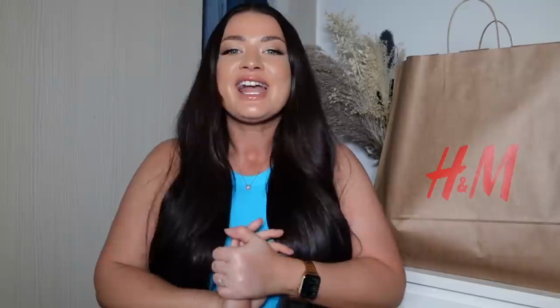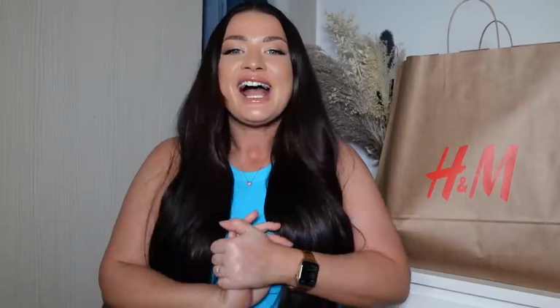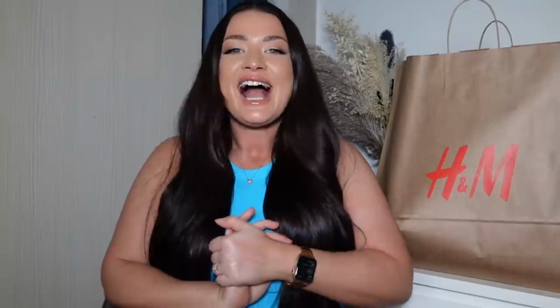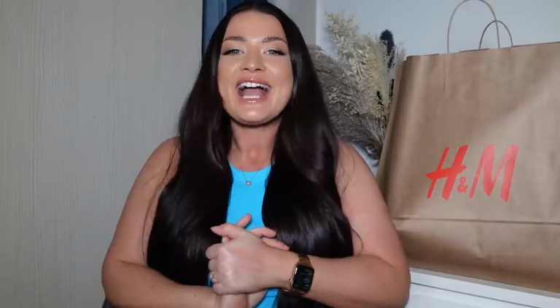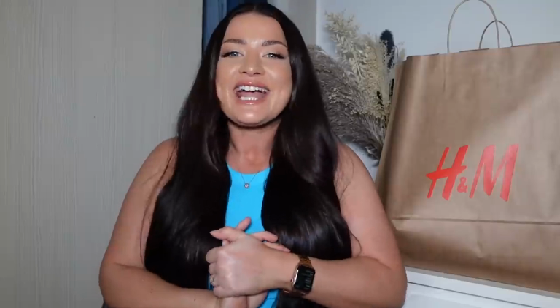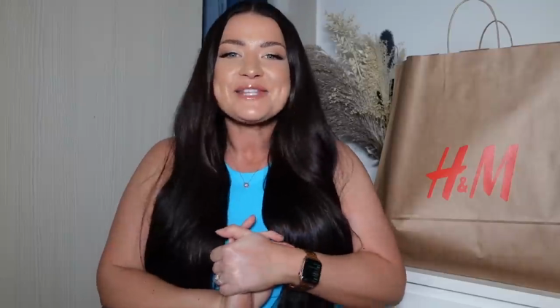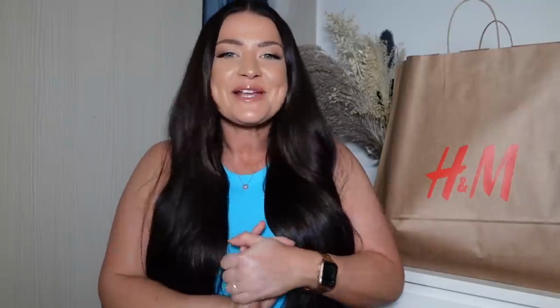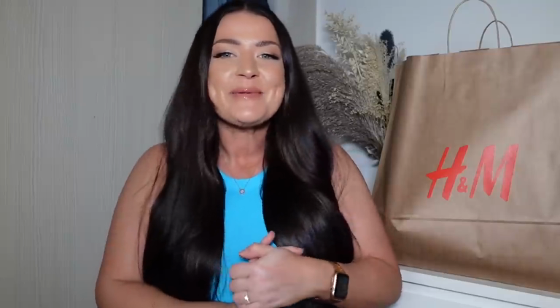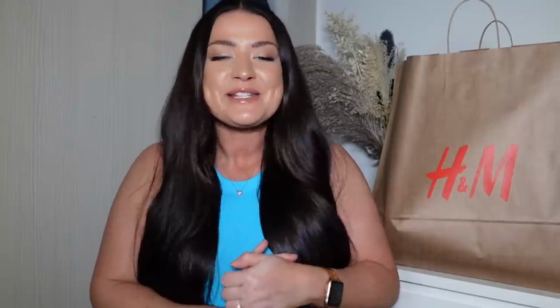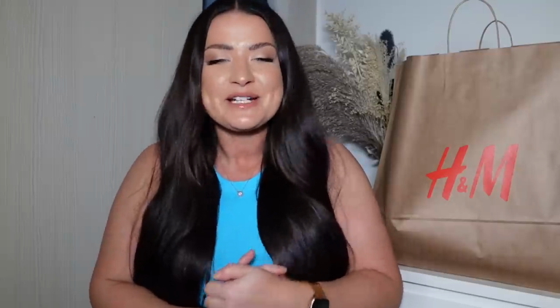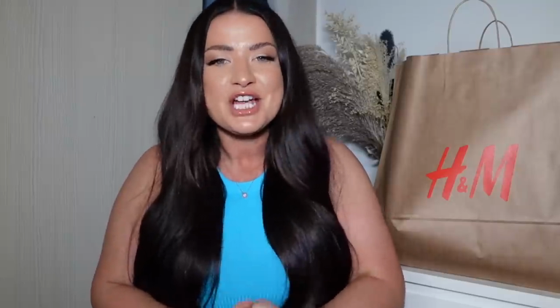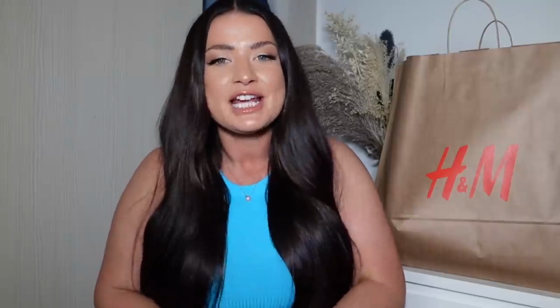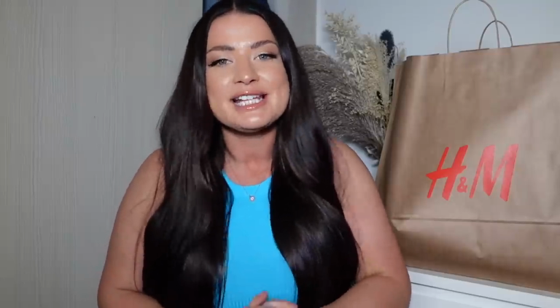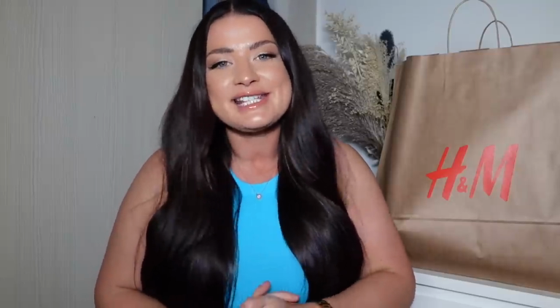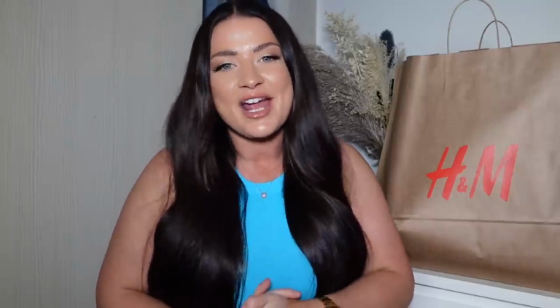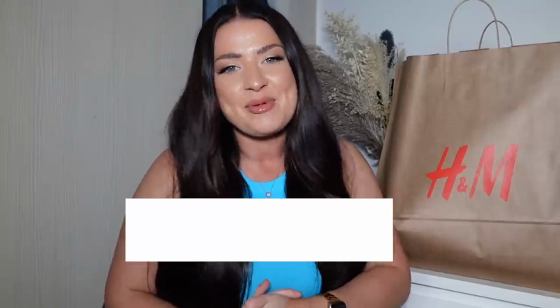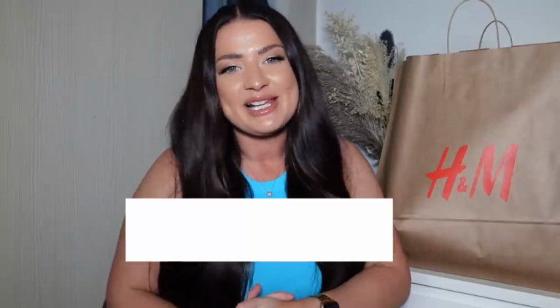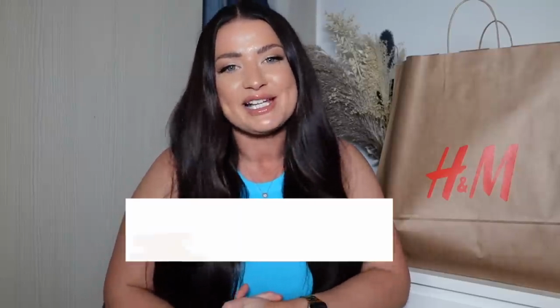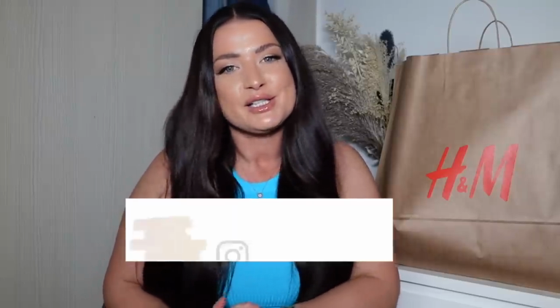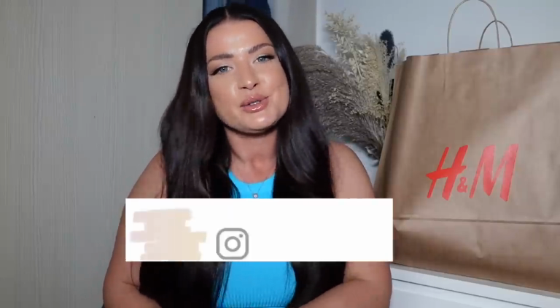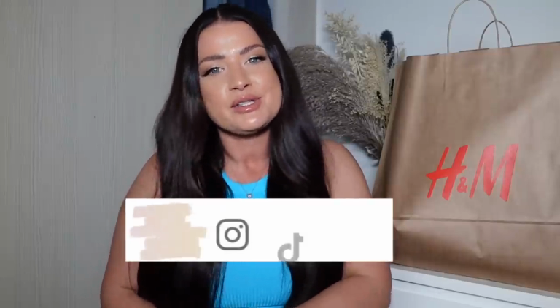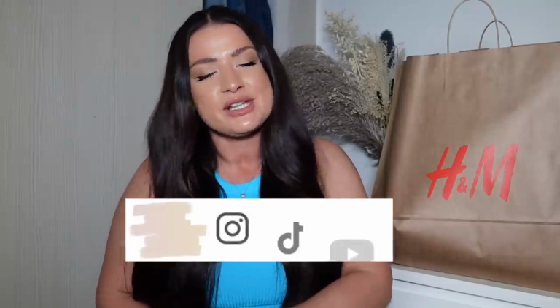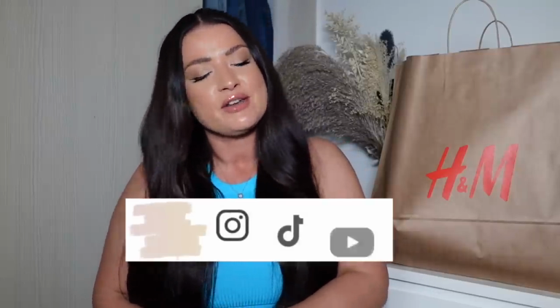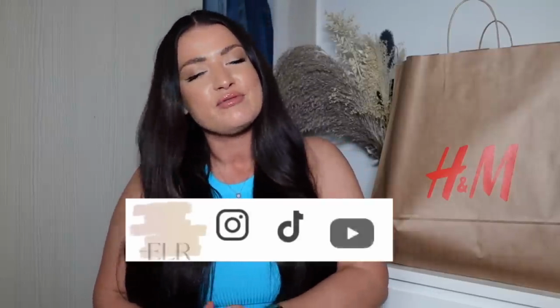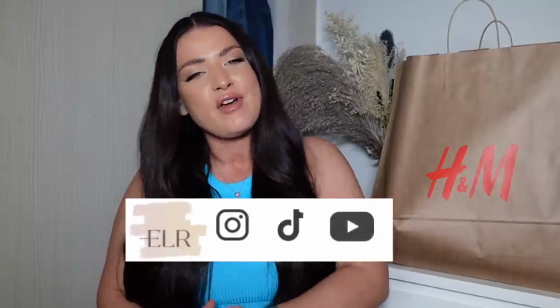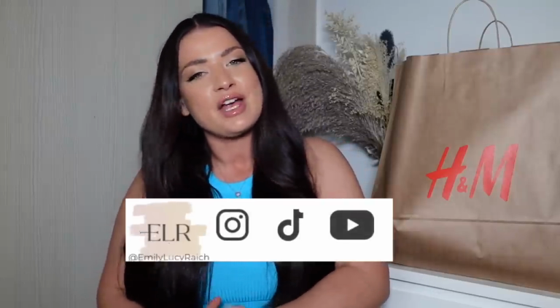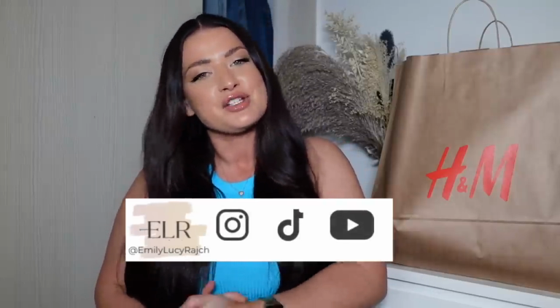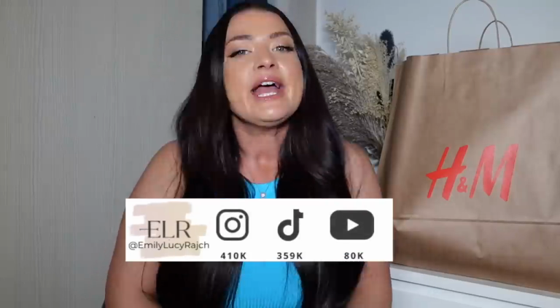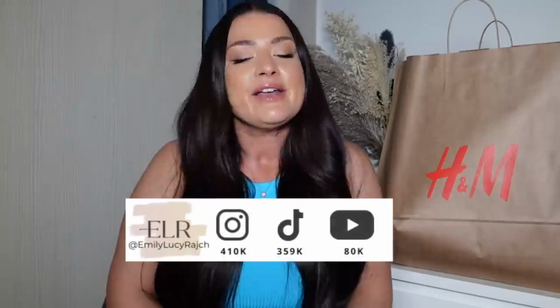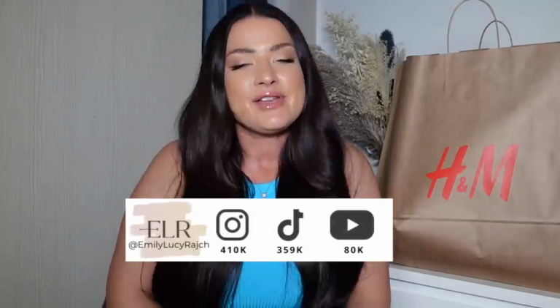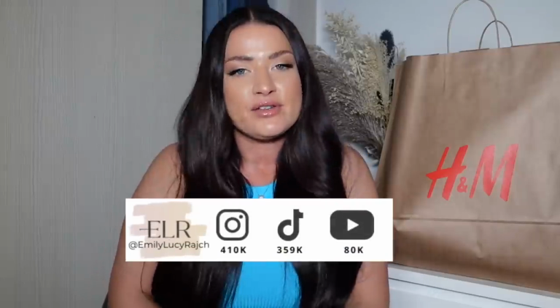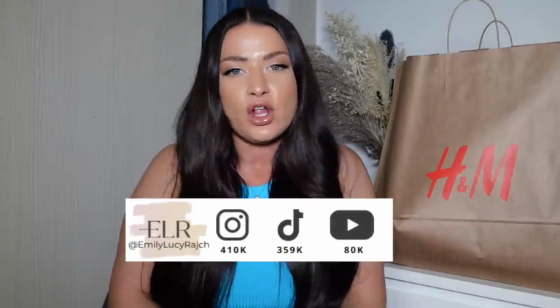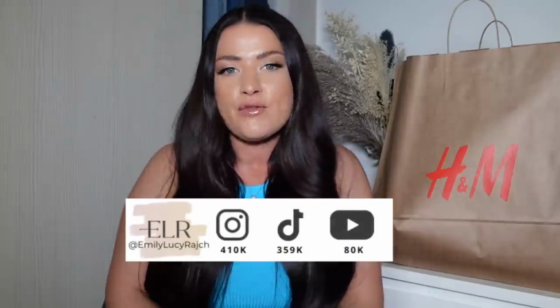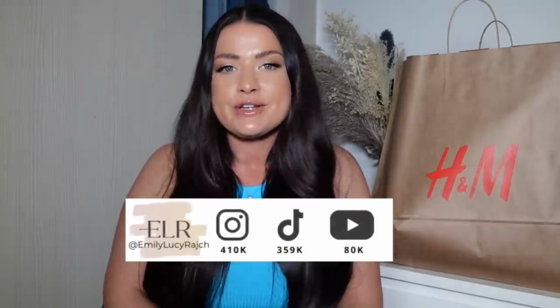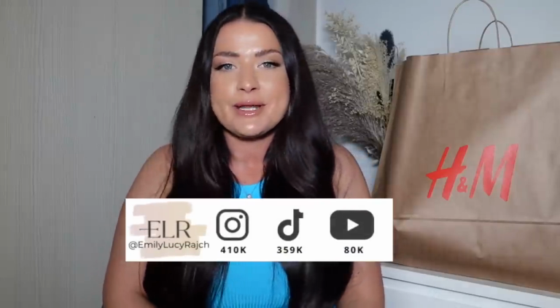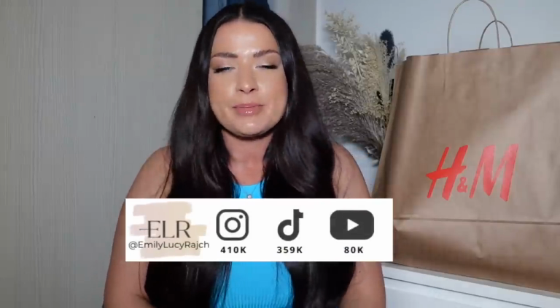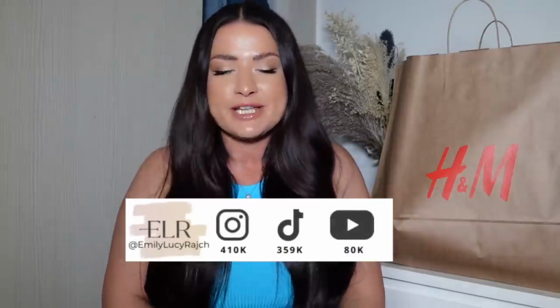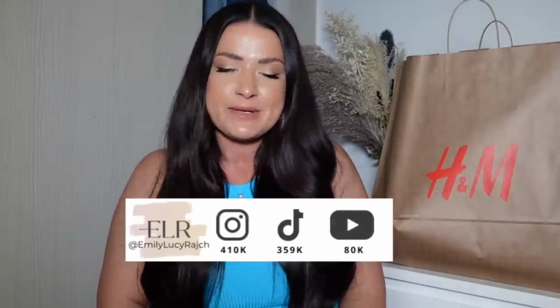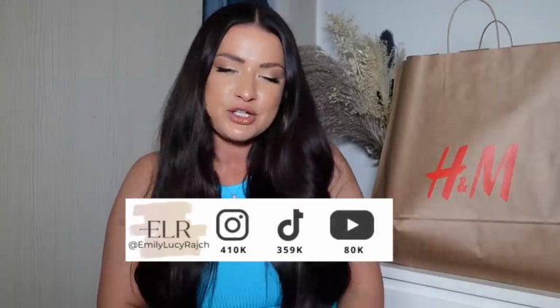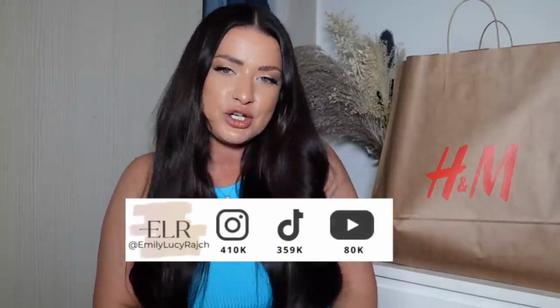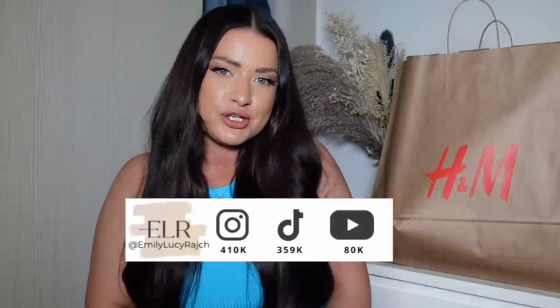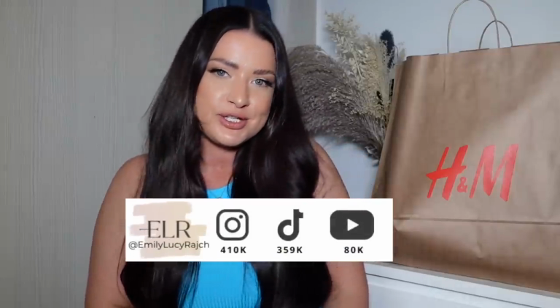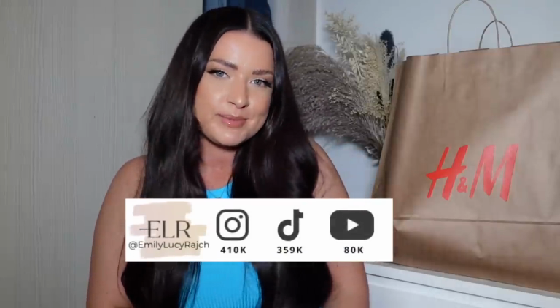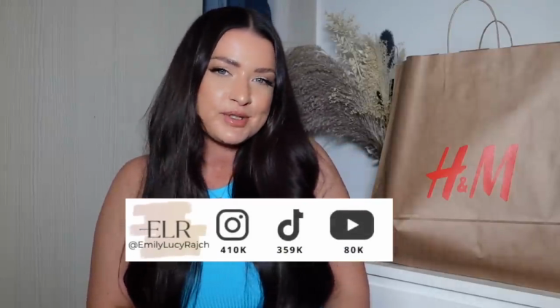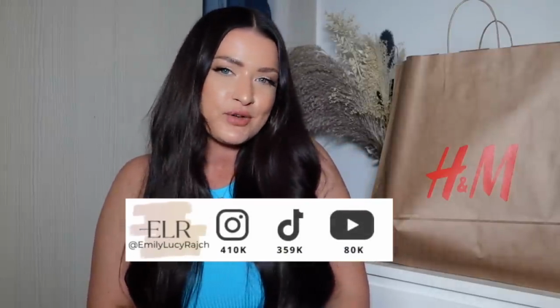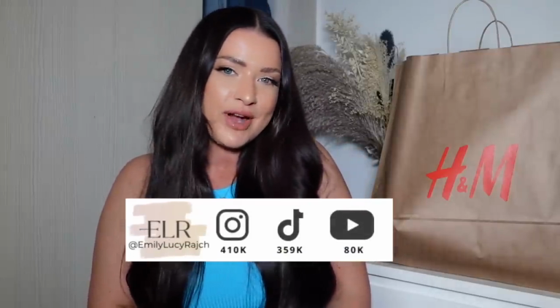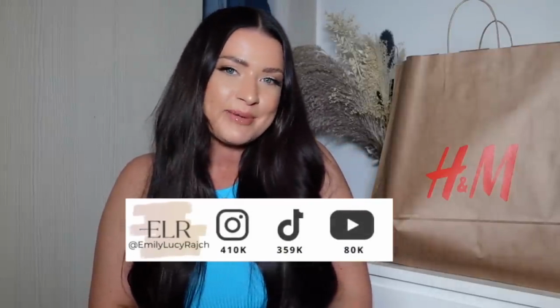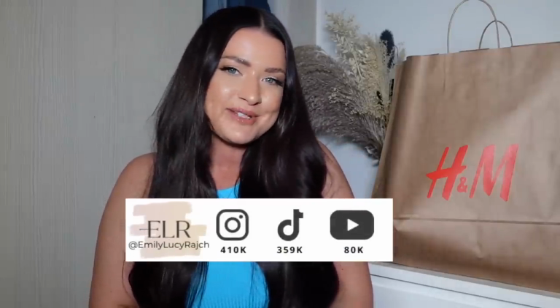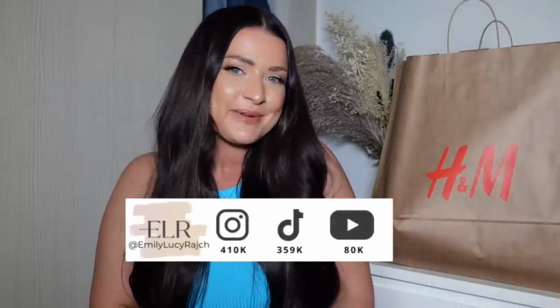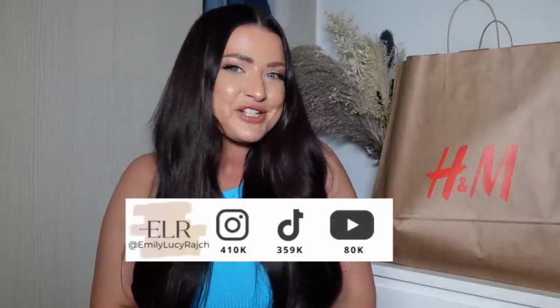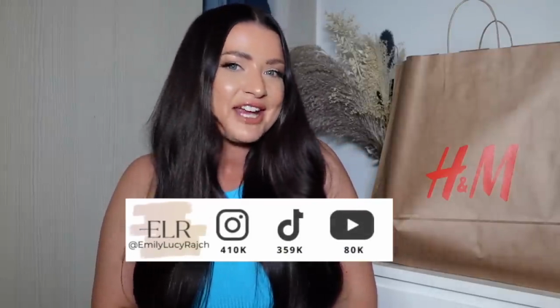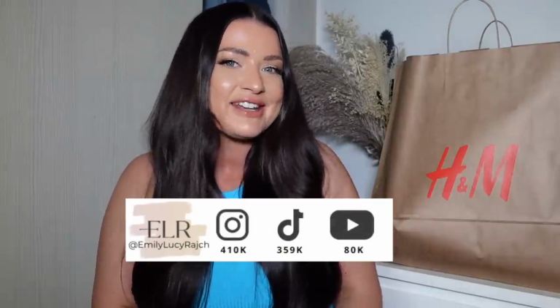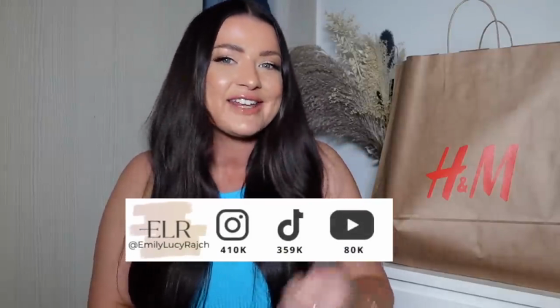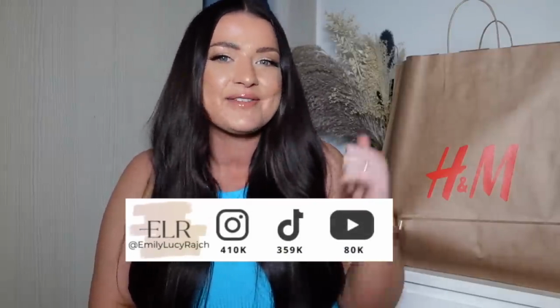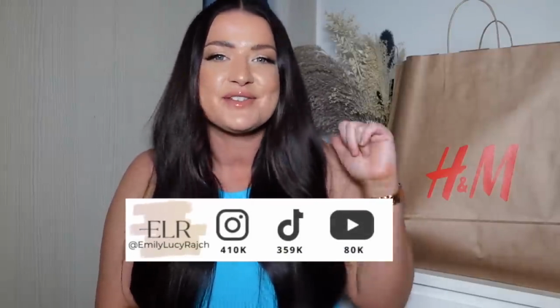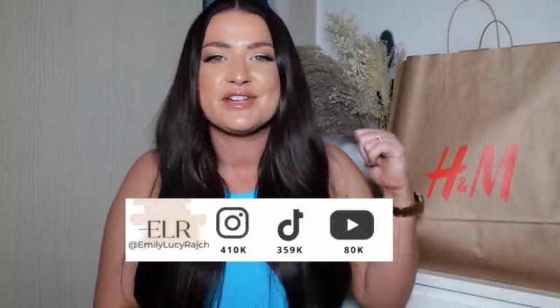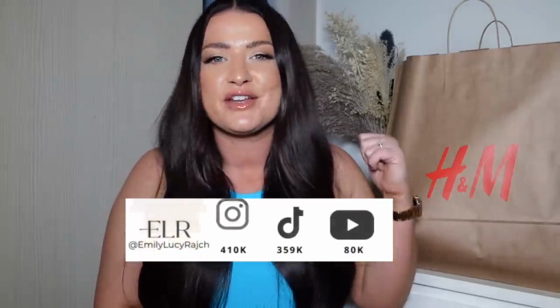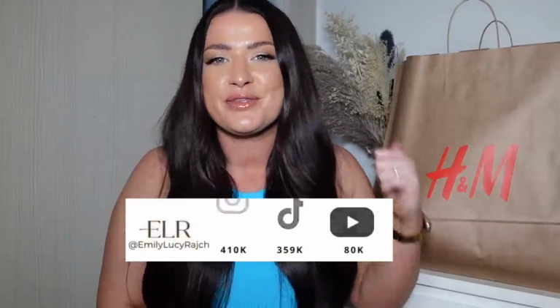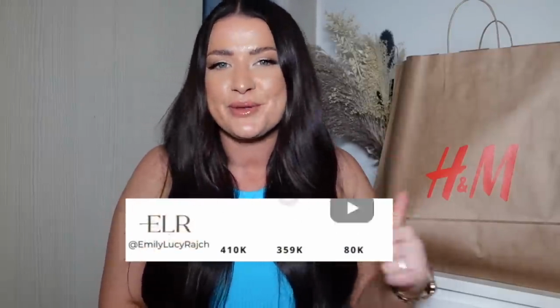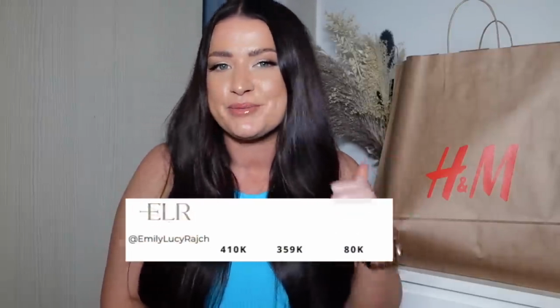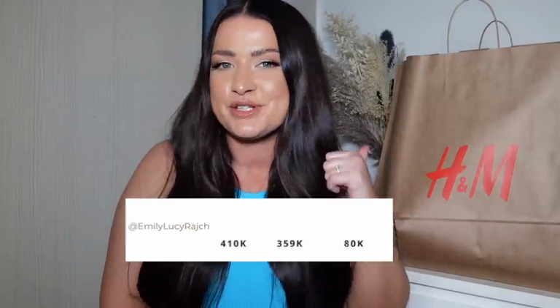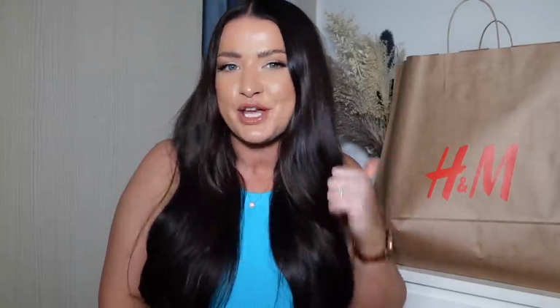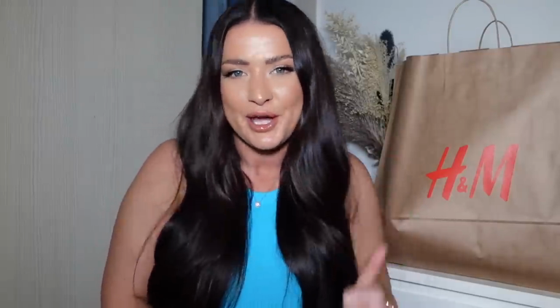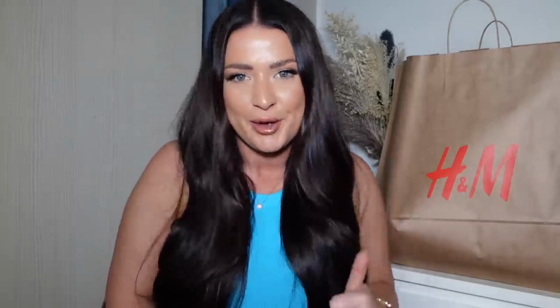Hi guys, welcome back to my channel, it's Emily Lucy Ratt. If you haven't already, please make sure you subscribe to my channel and give this video a thumbs up.